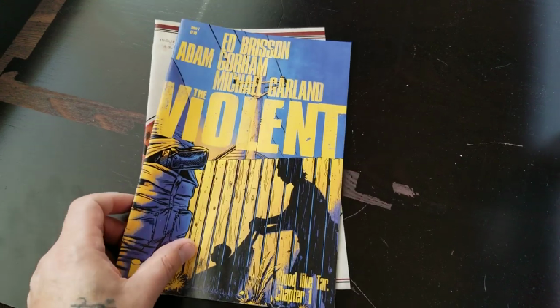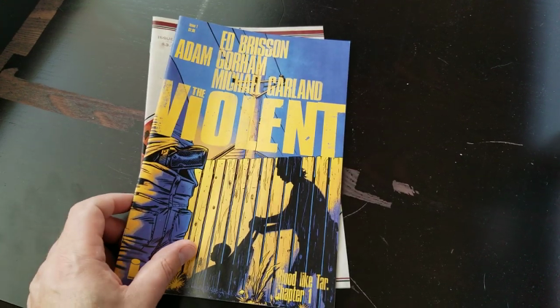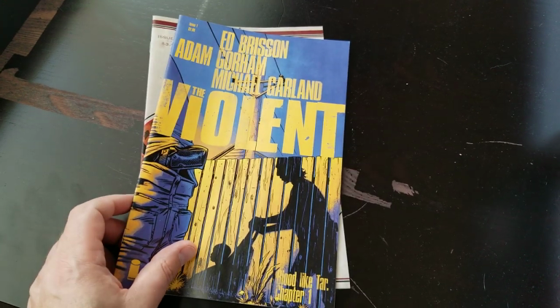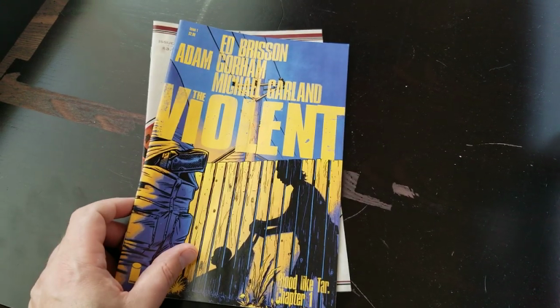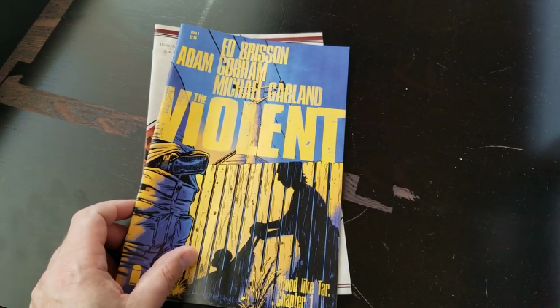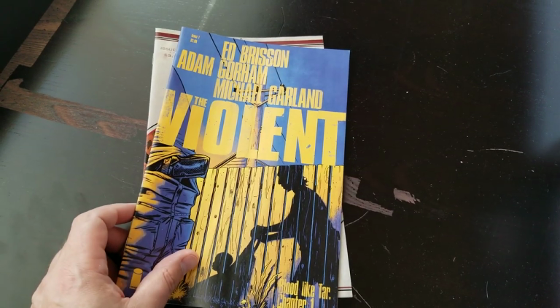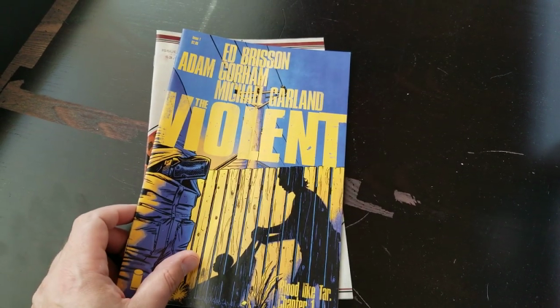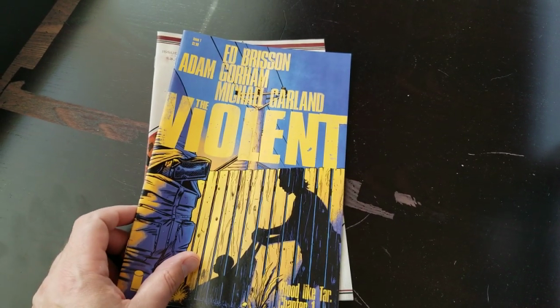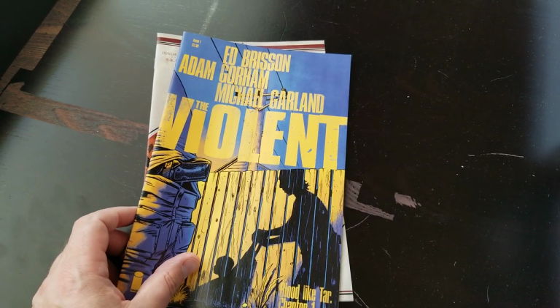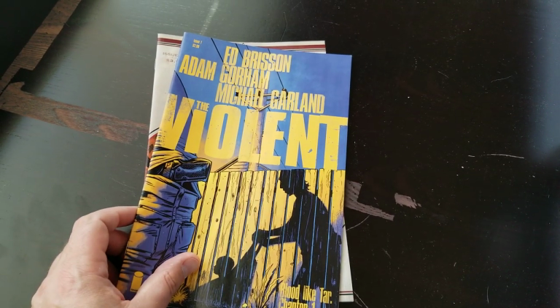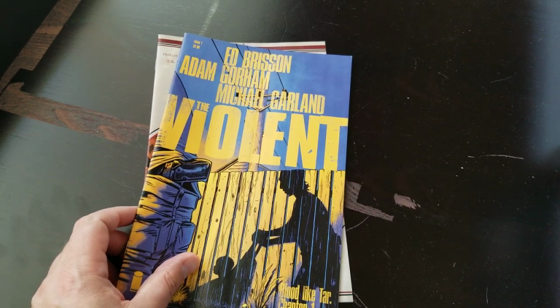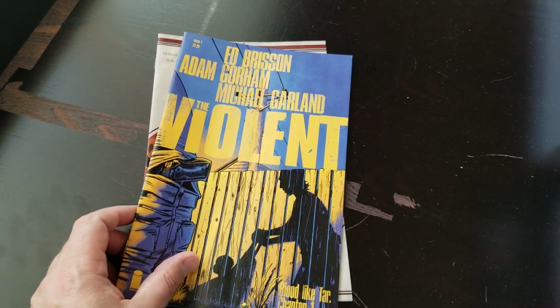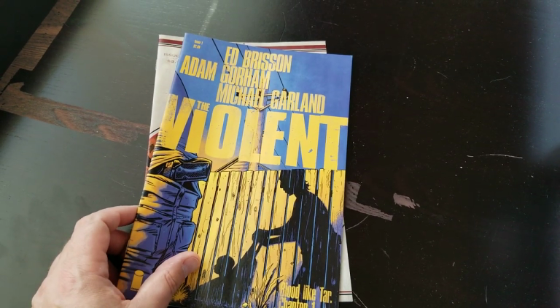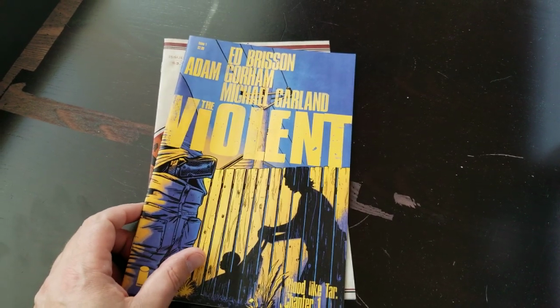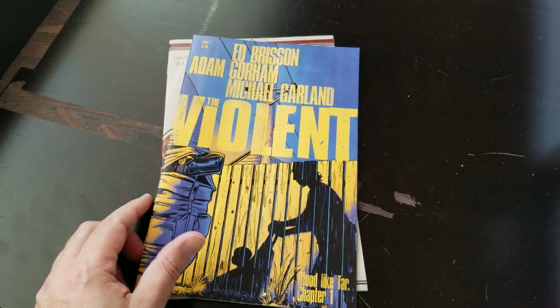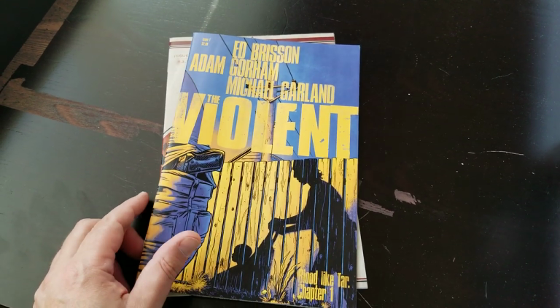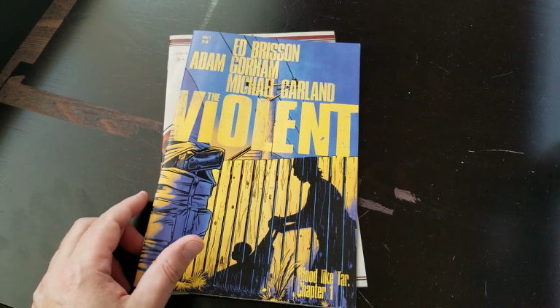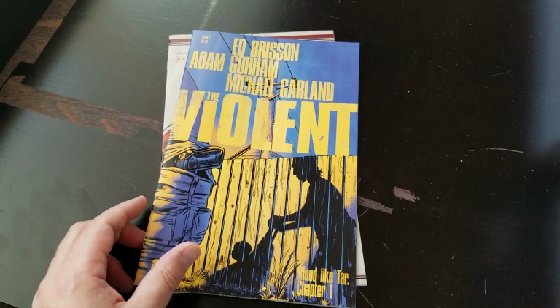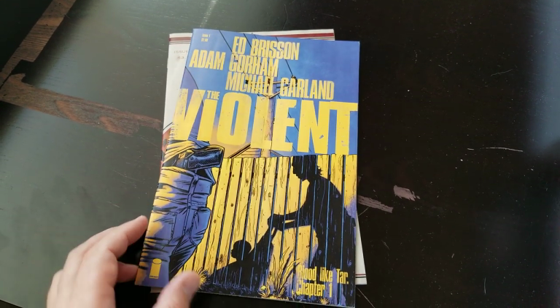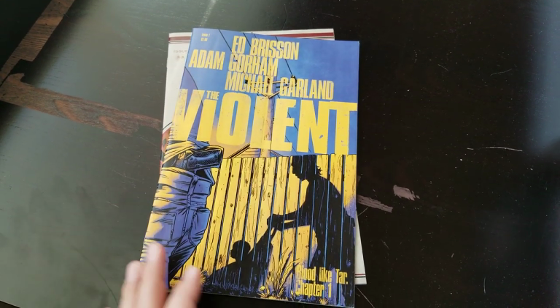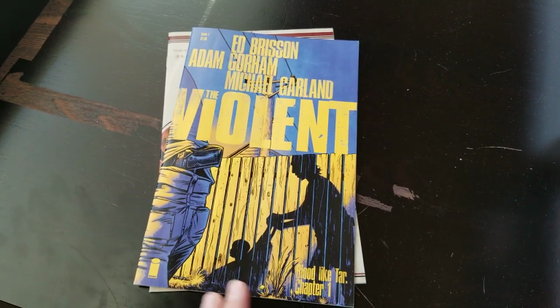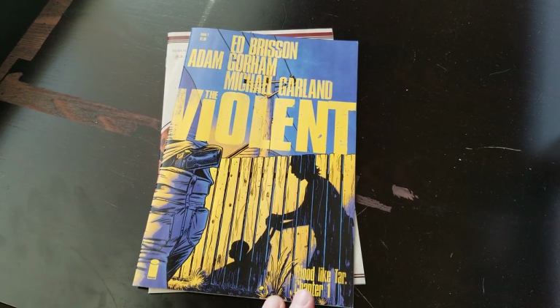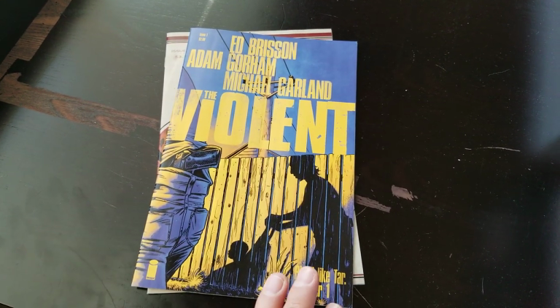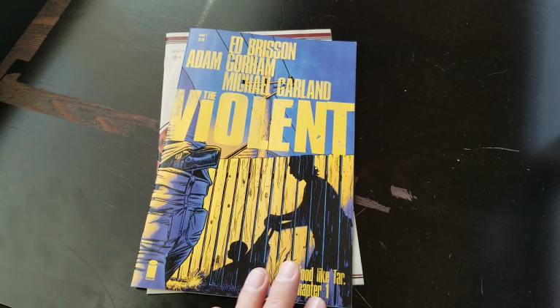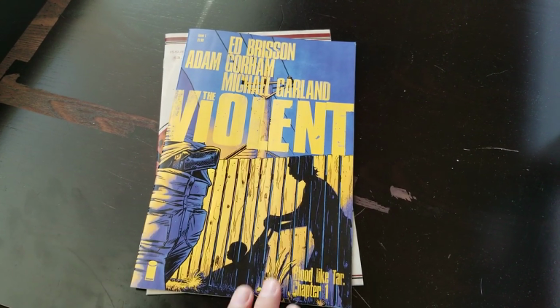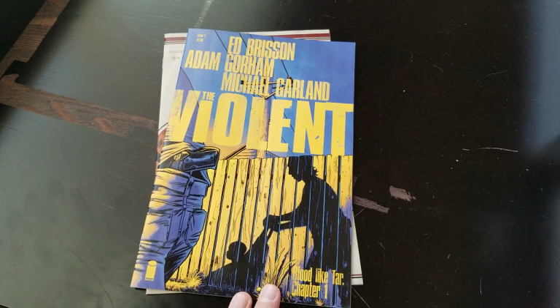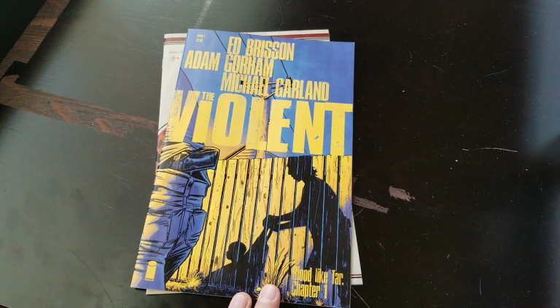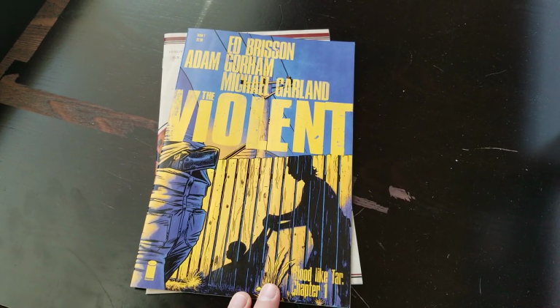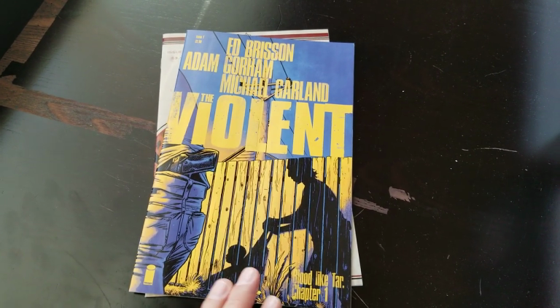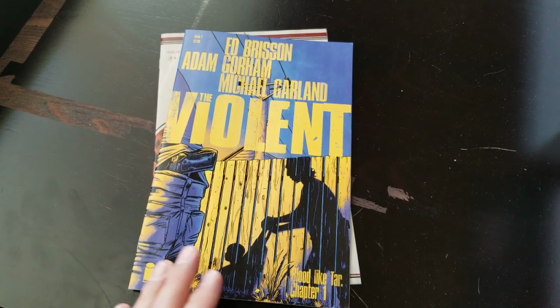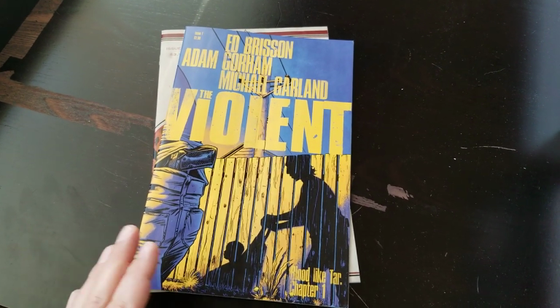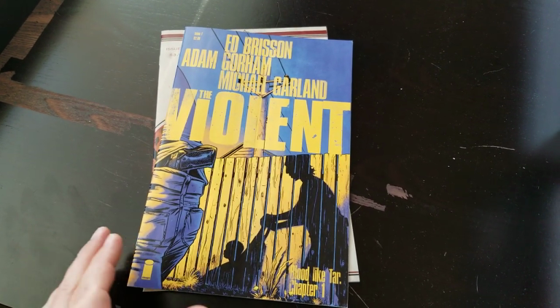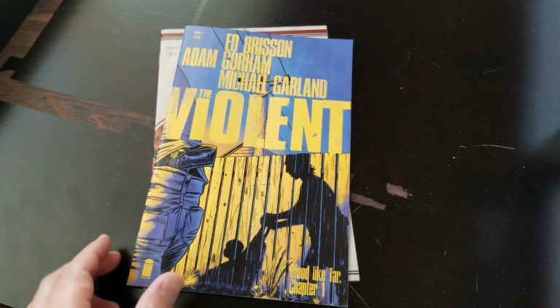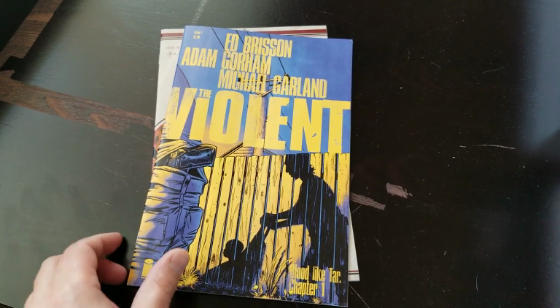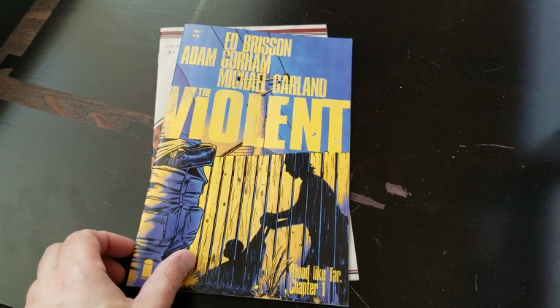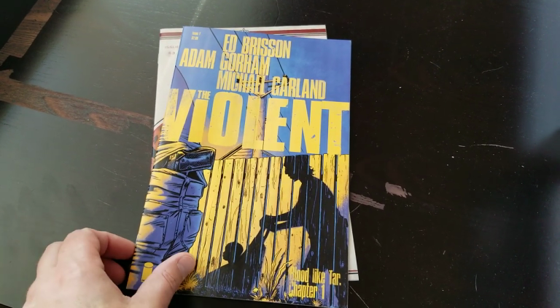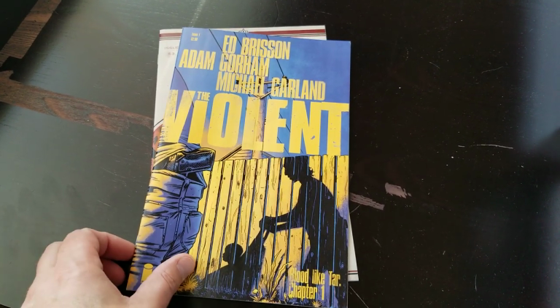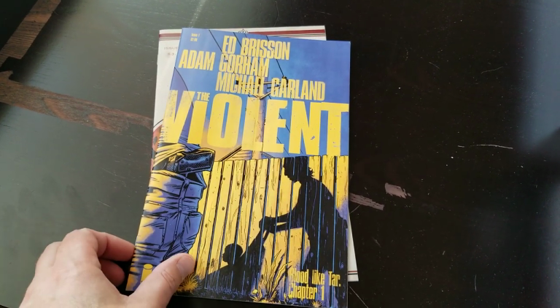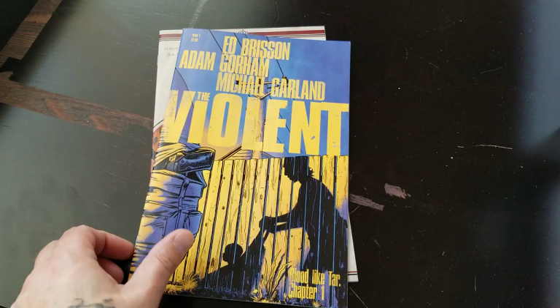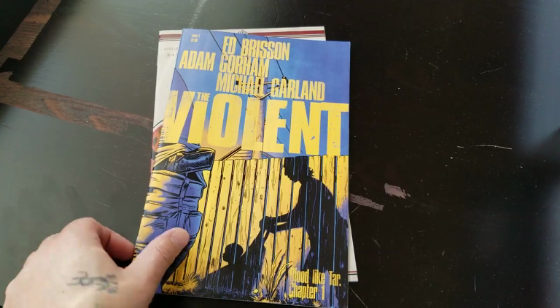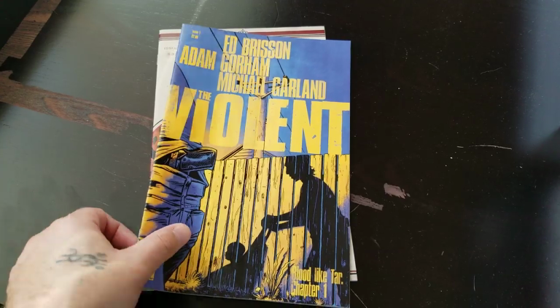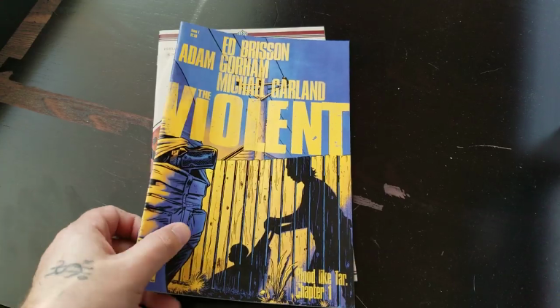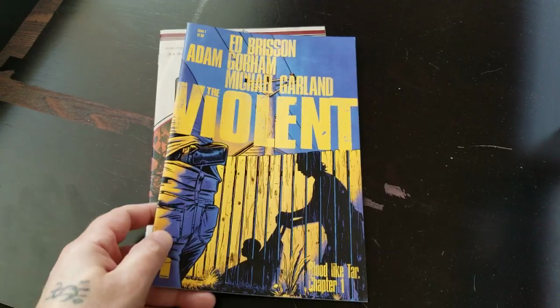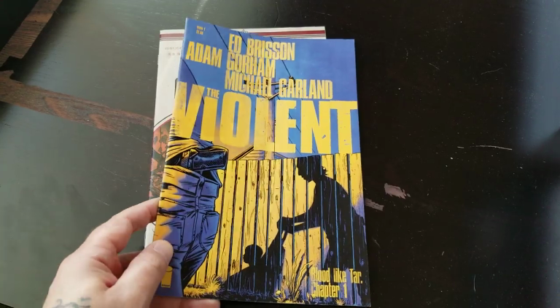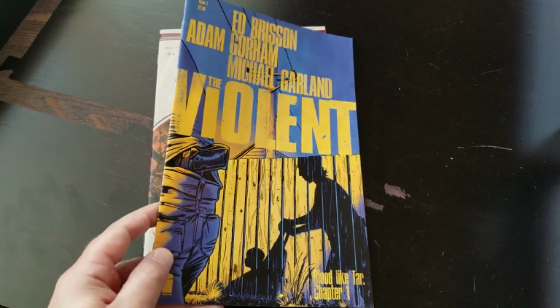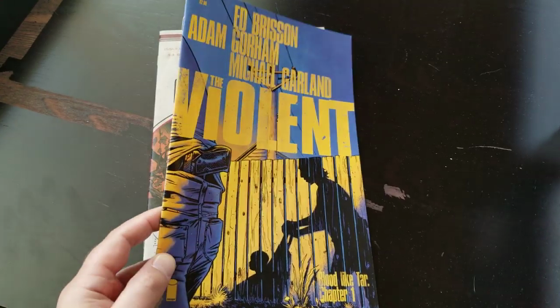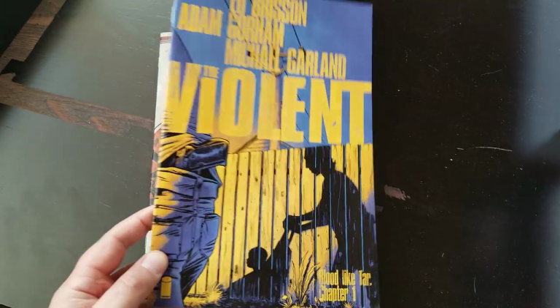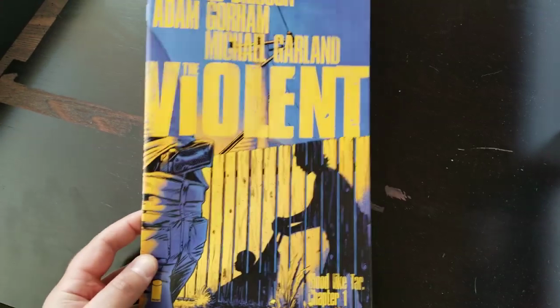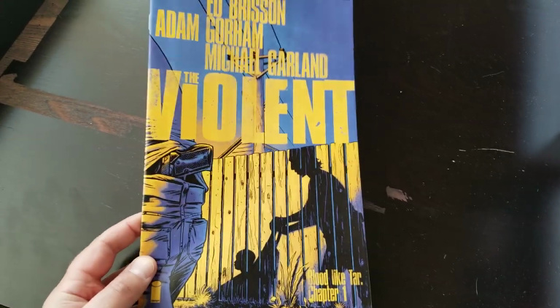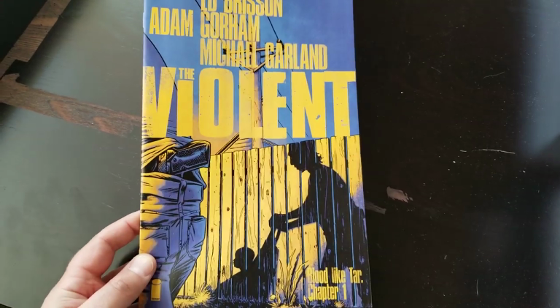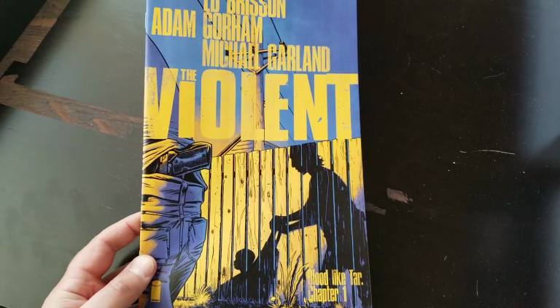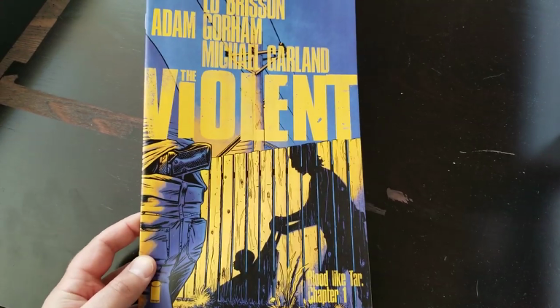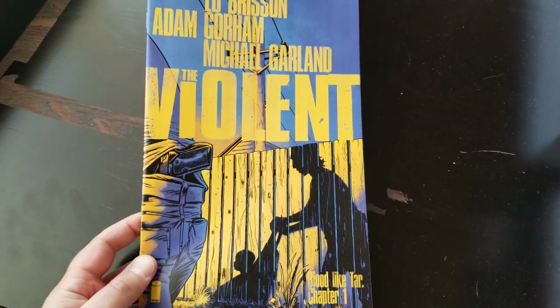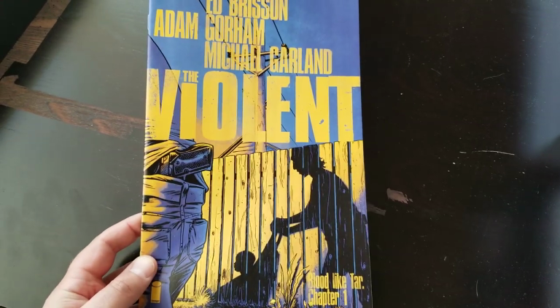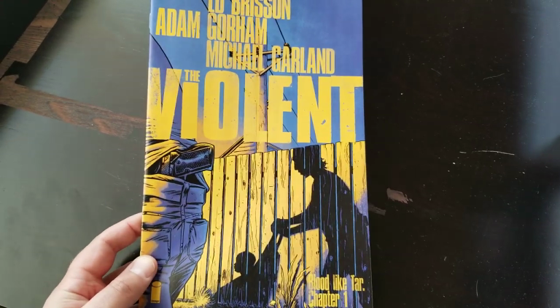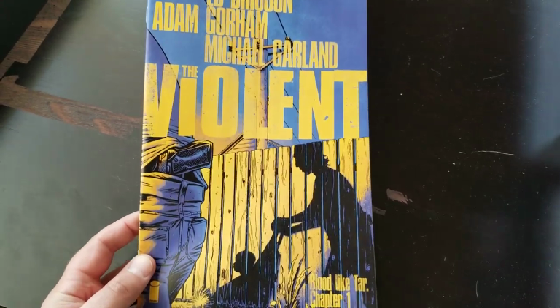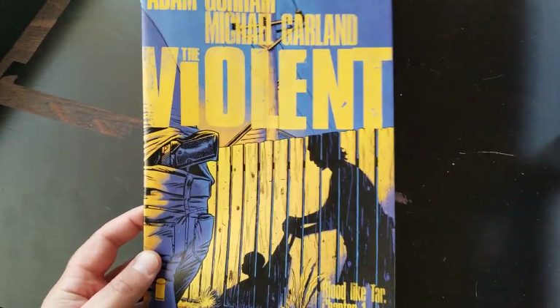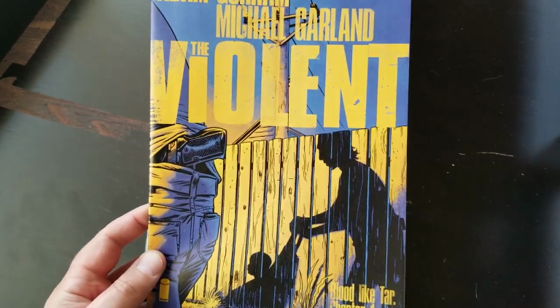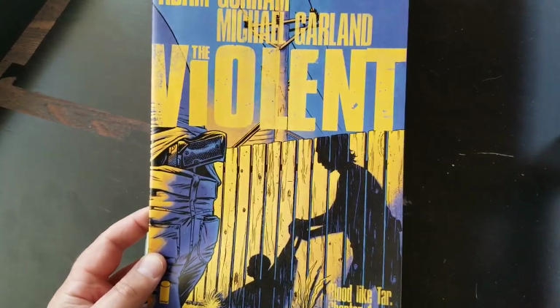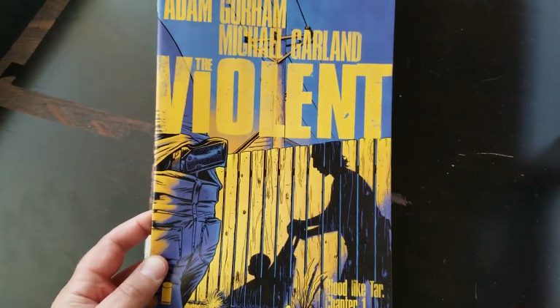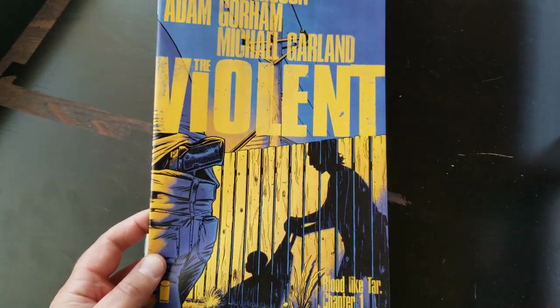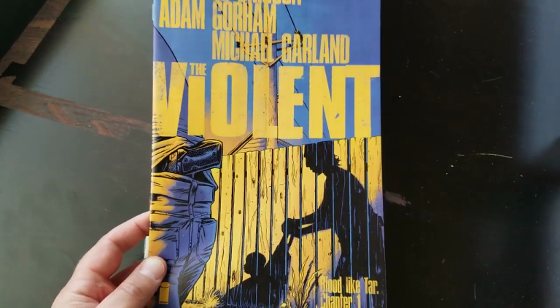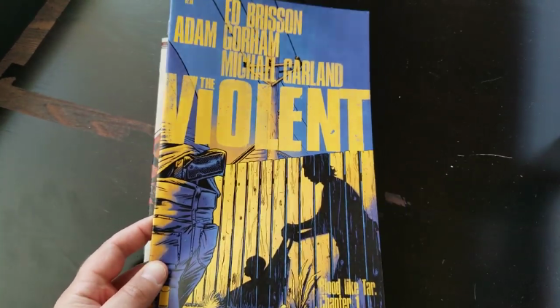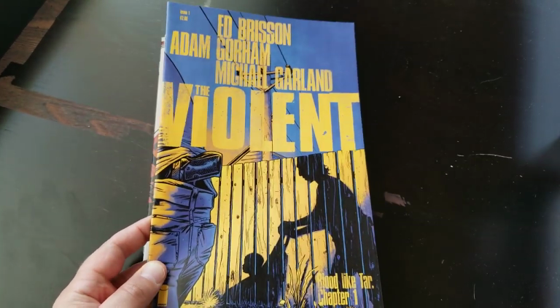Welcome to Make a Path Presents. I'm Ronnie Hayes and today let's talk about how to write for a comic book.